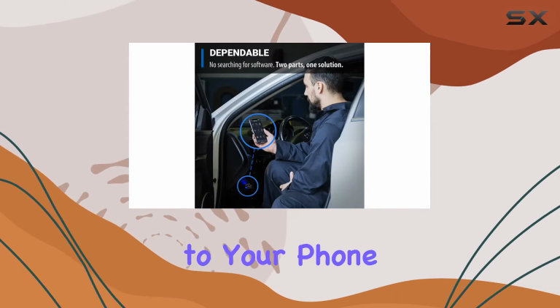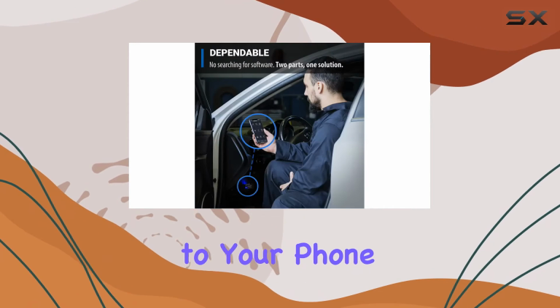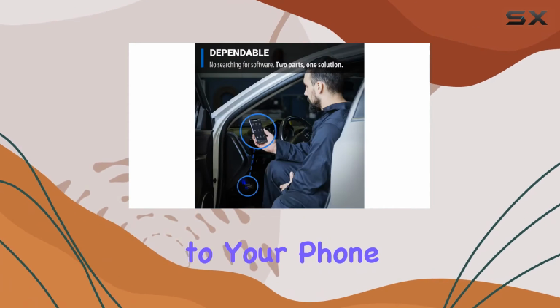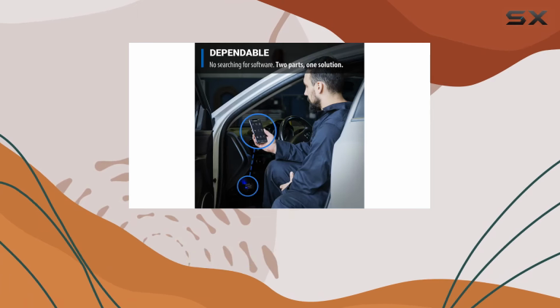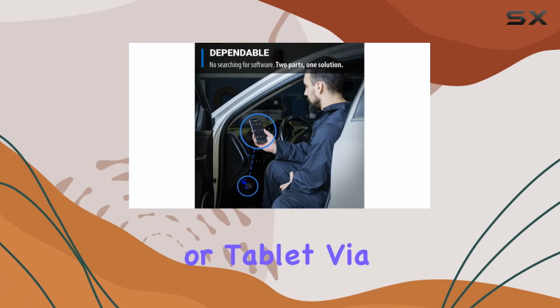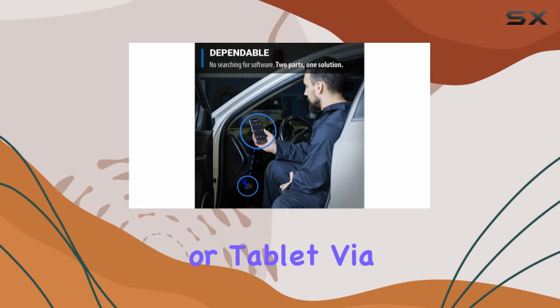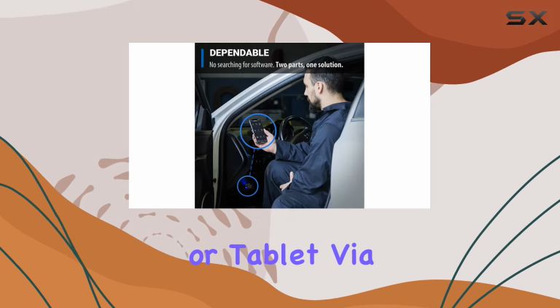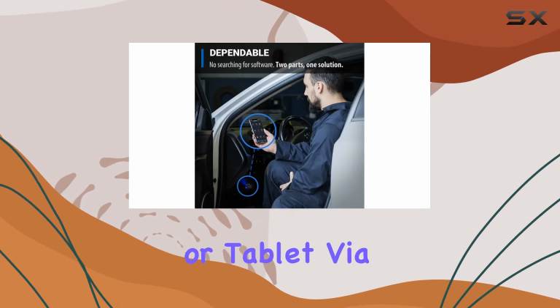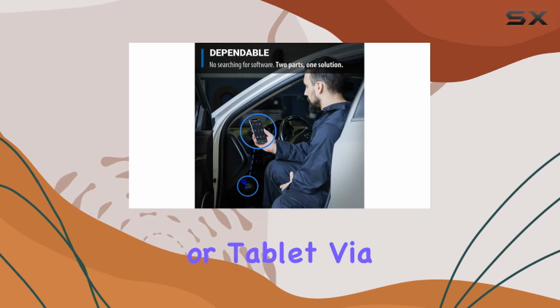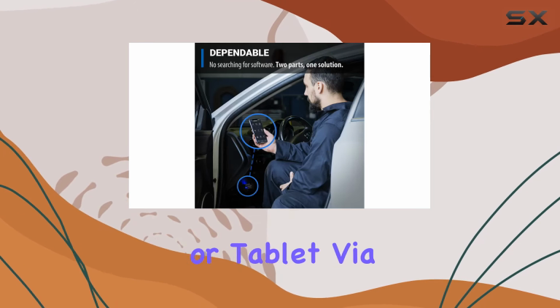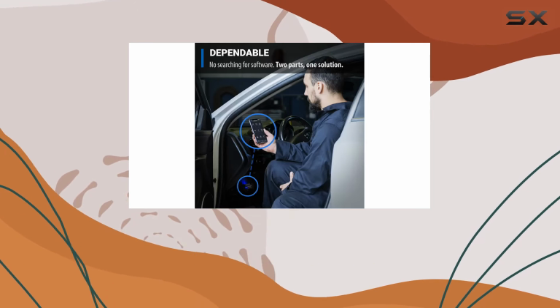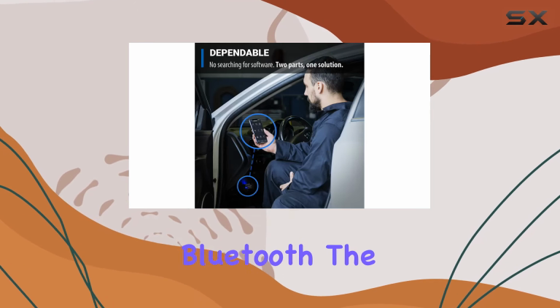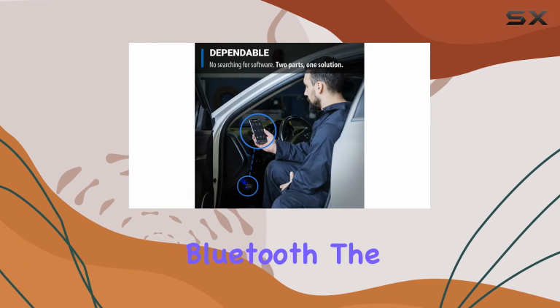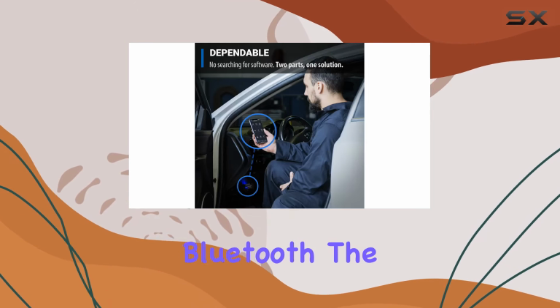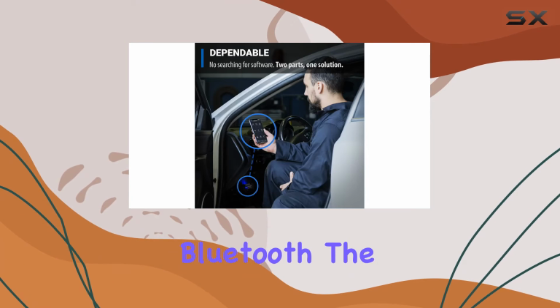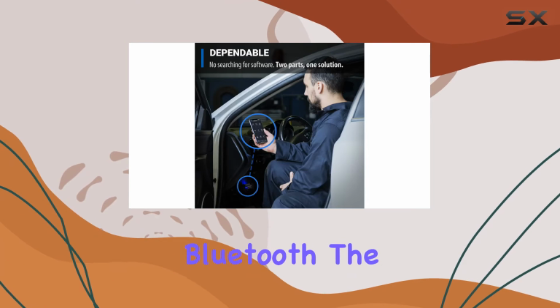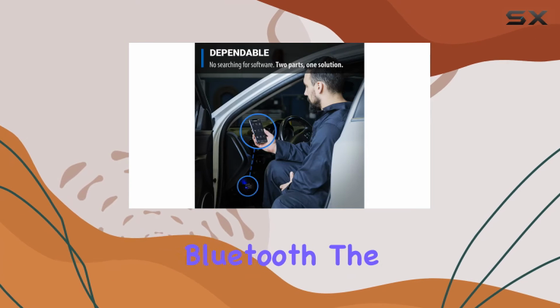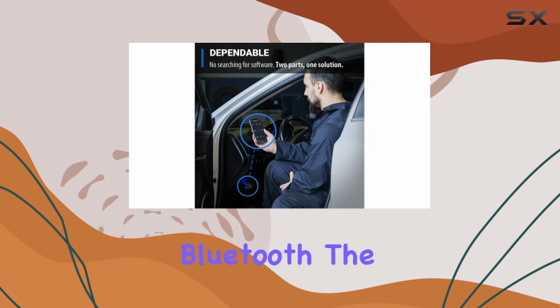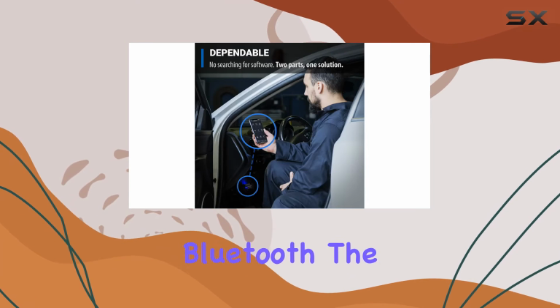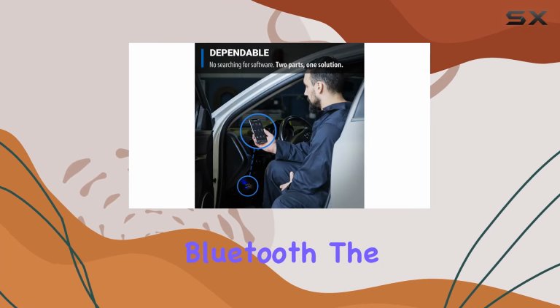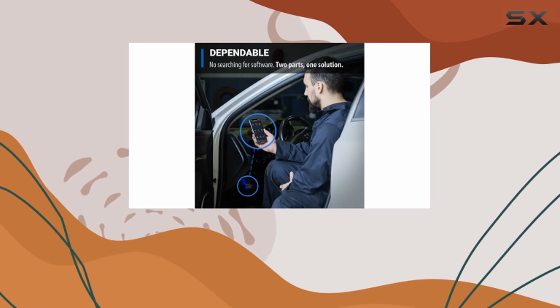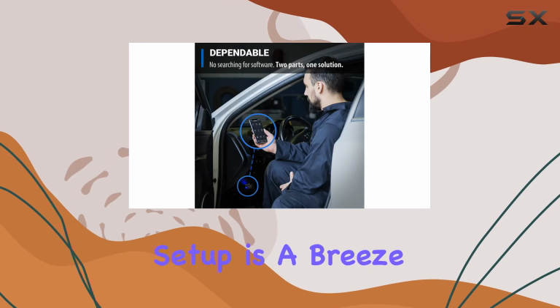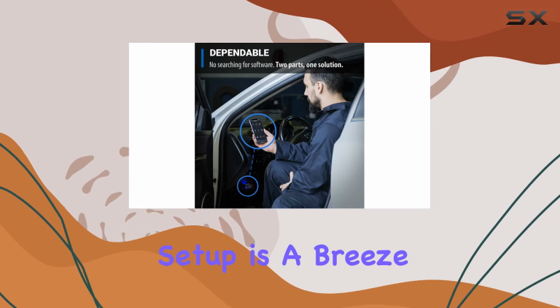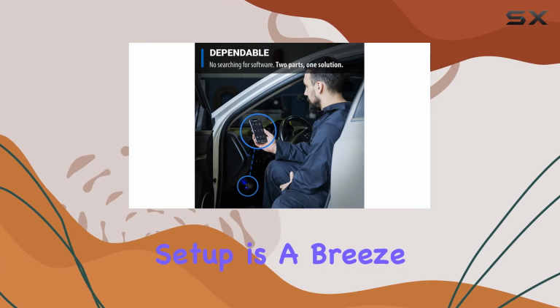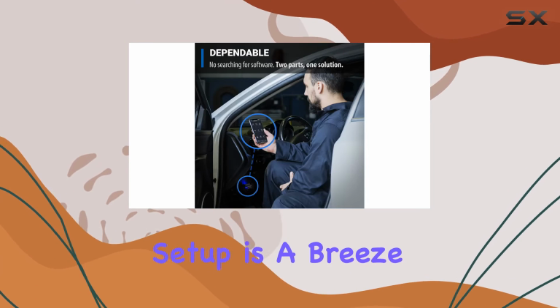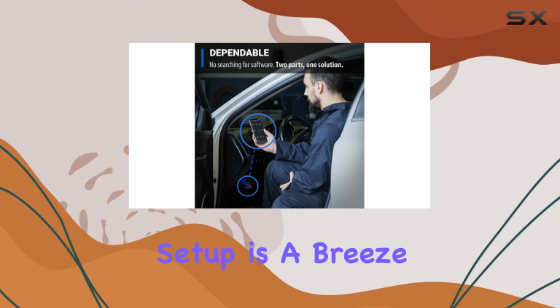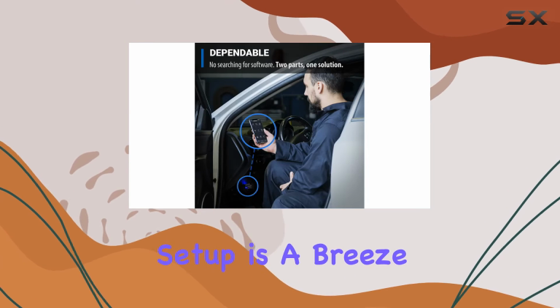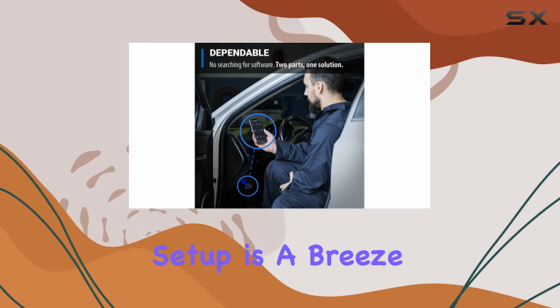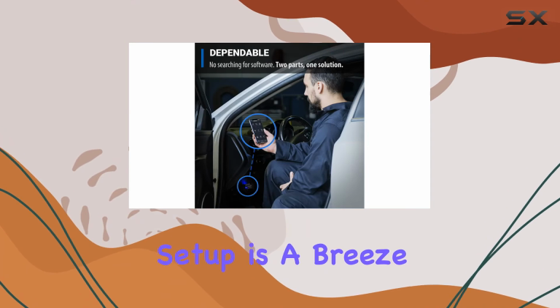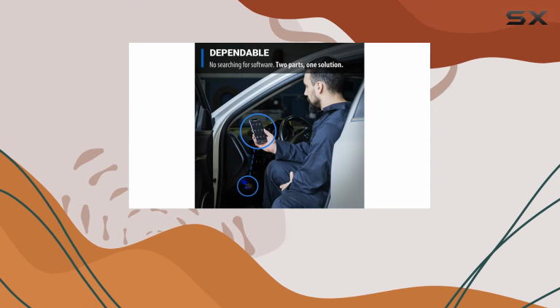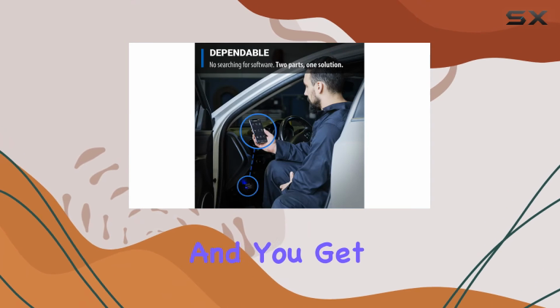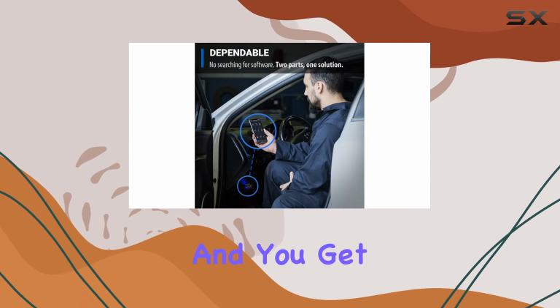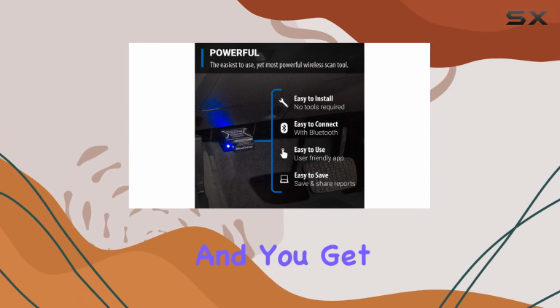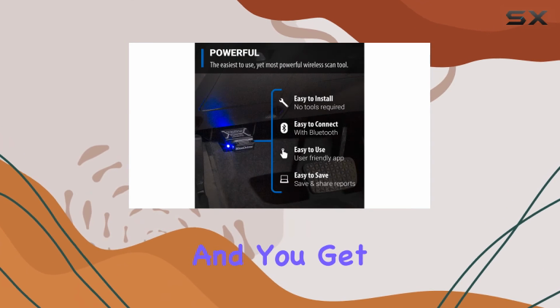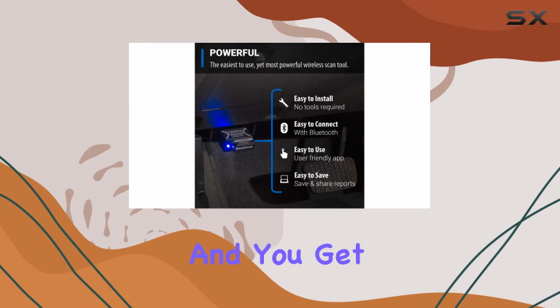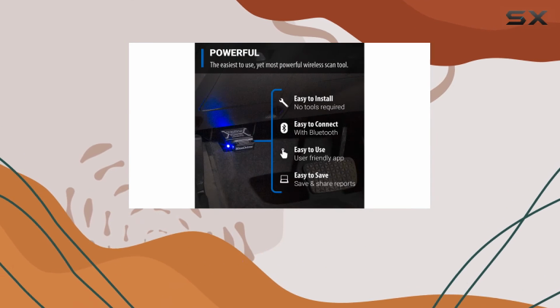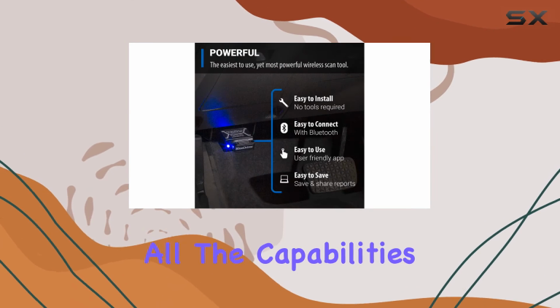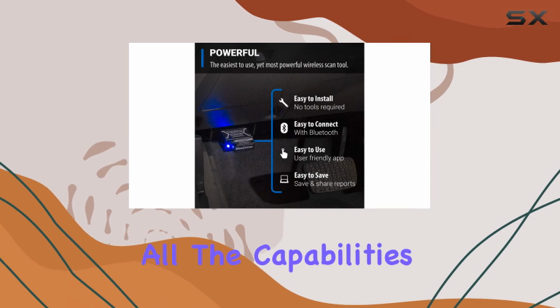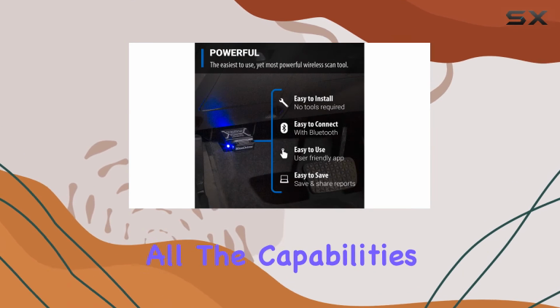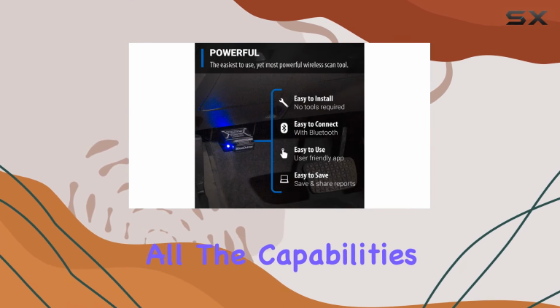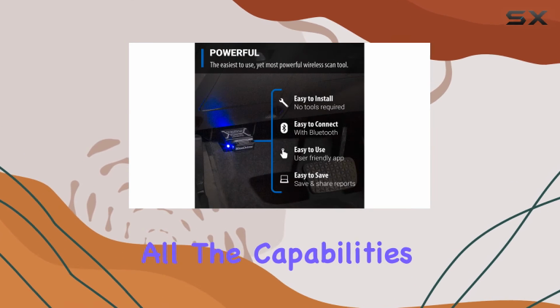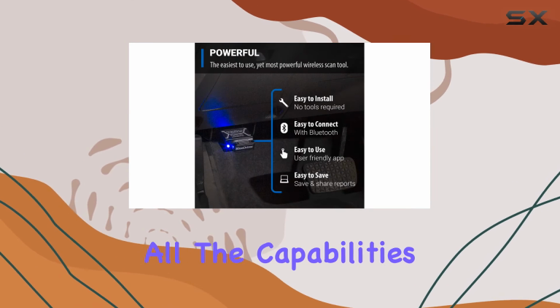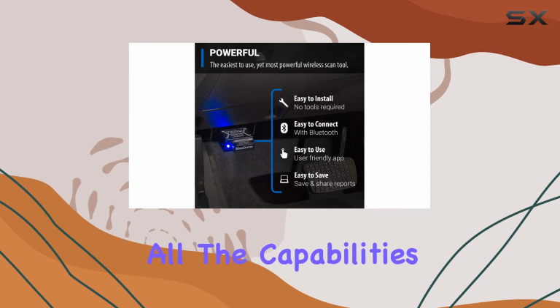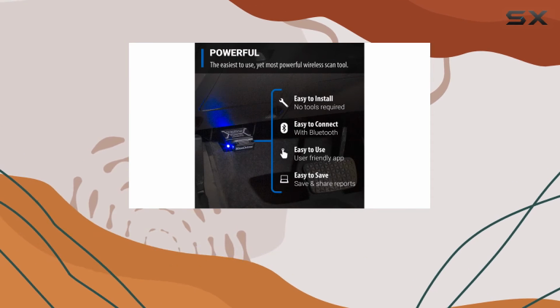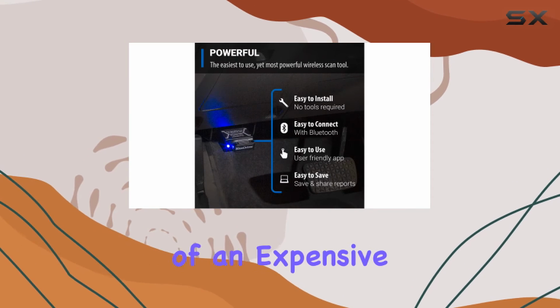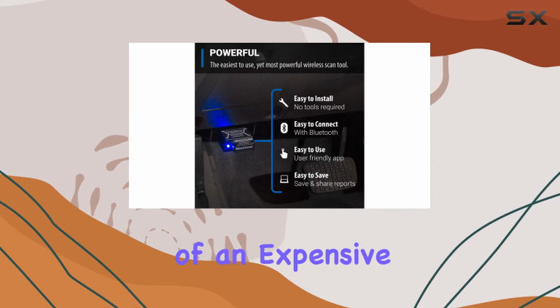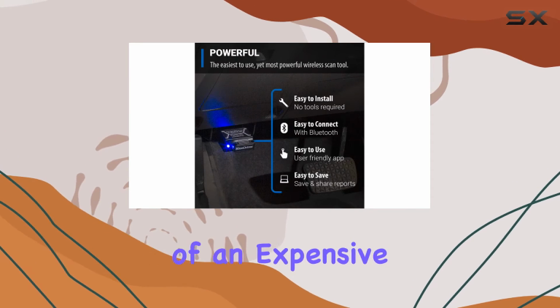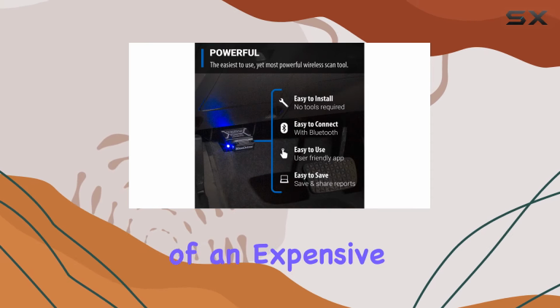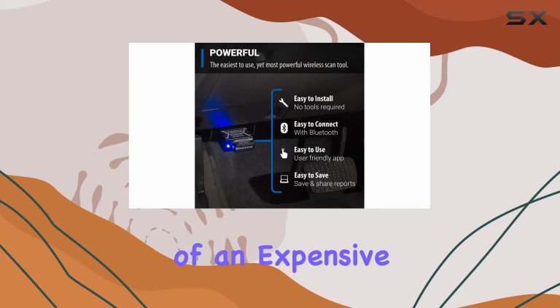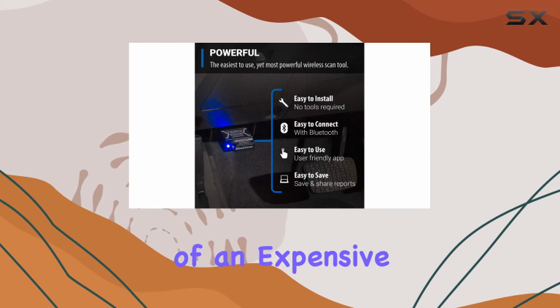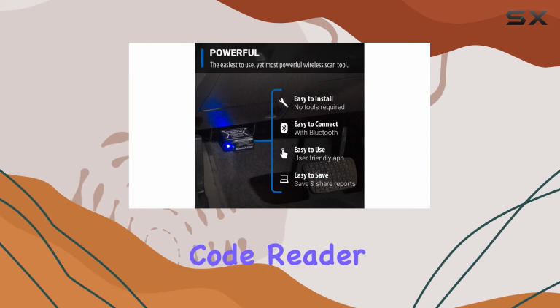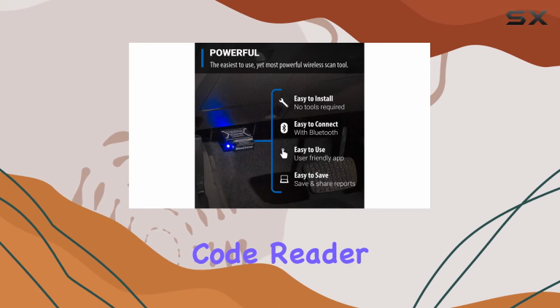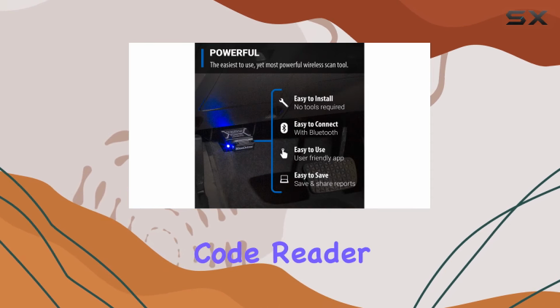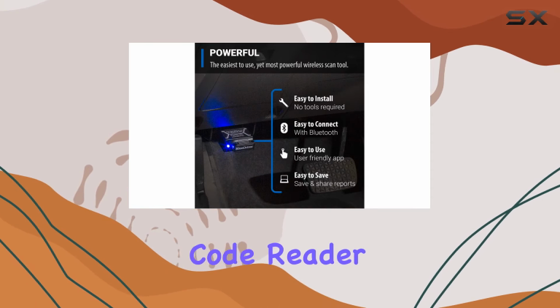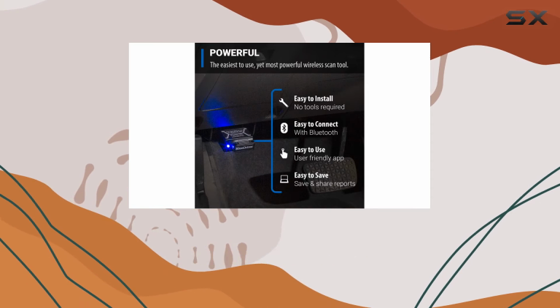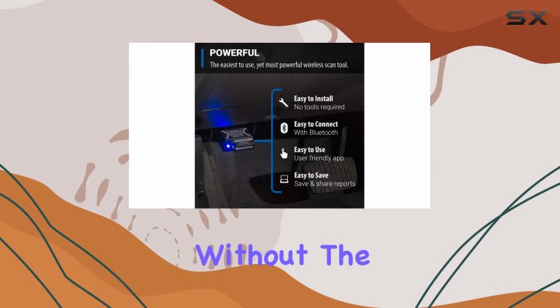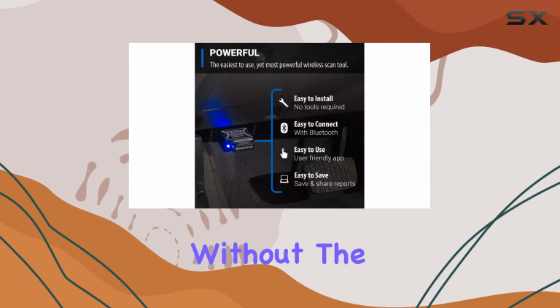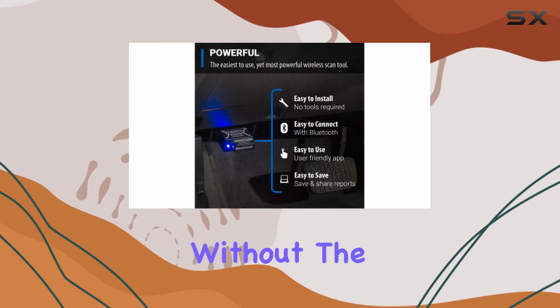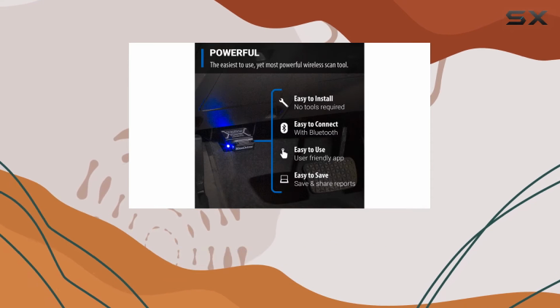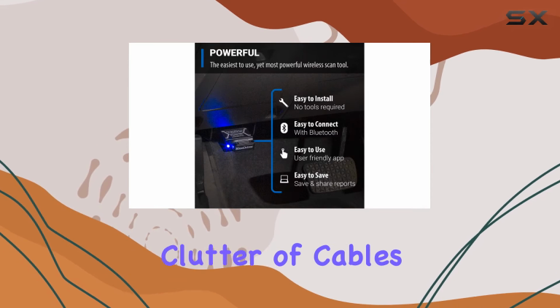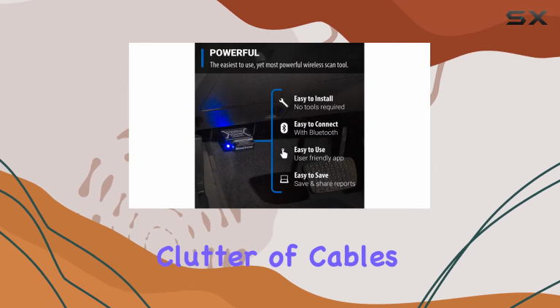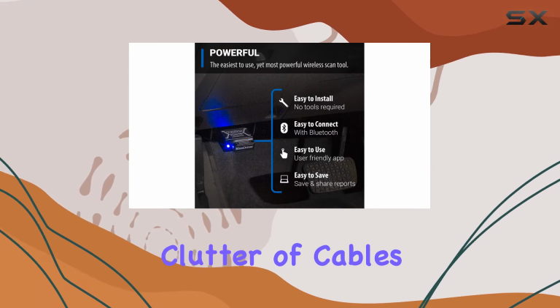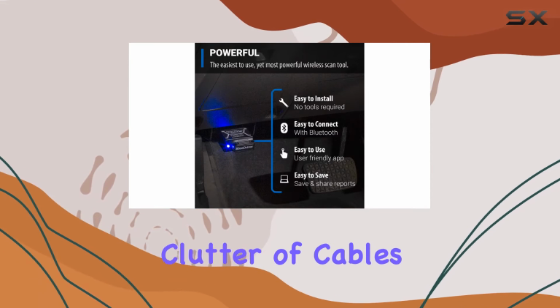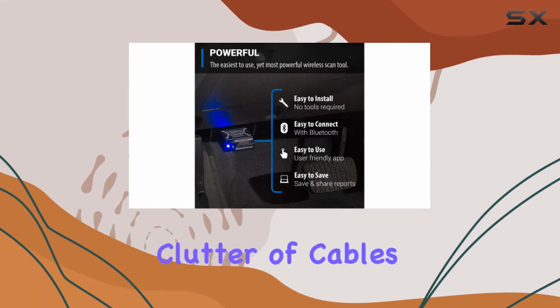No more dealing with annoying wires either. The BlueDriver connects wirelessly to your phone or tablet via Bluetooth. The setup is a breeze, and you get all the capabilities of an expensive code reader without the clutter of cables.